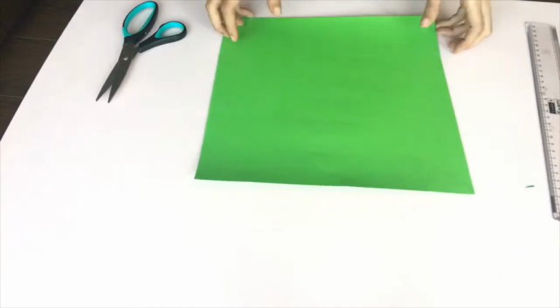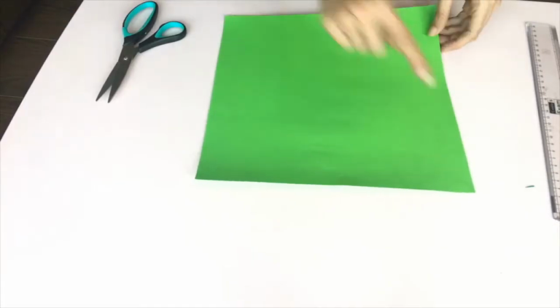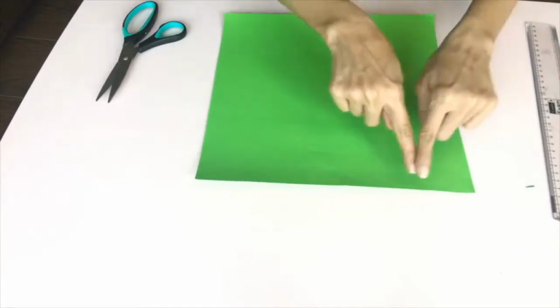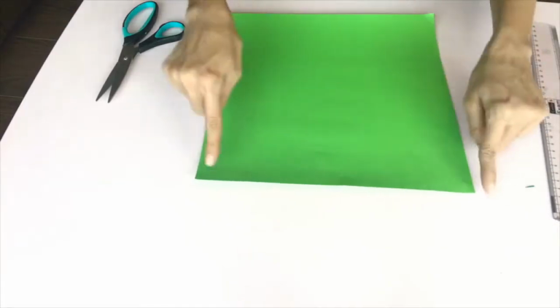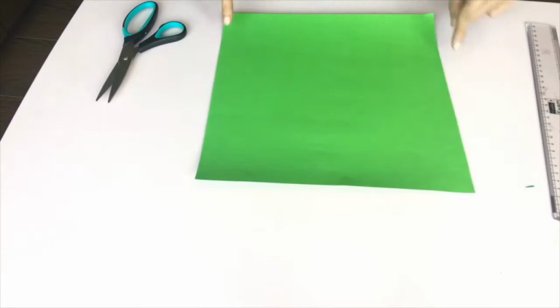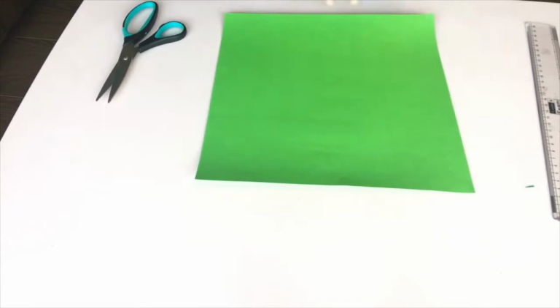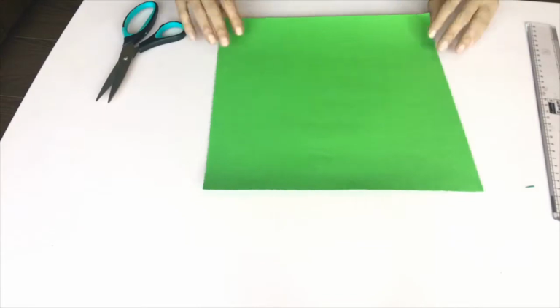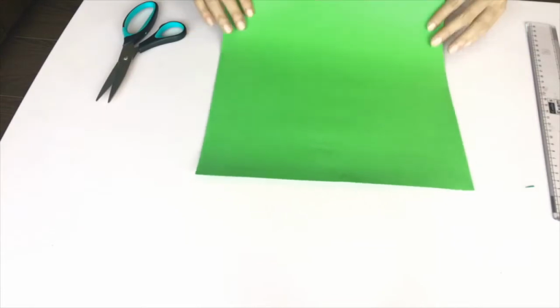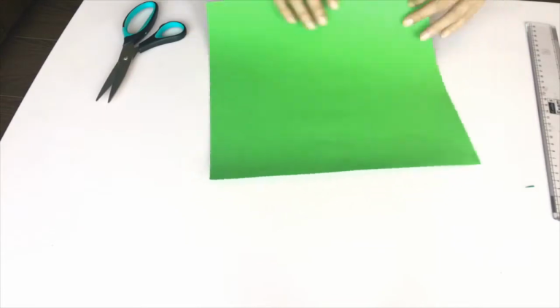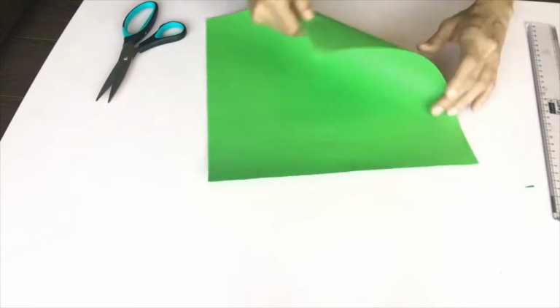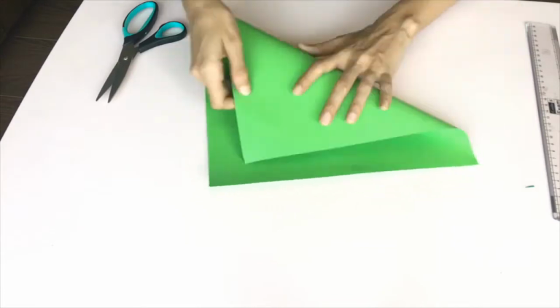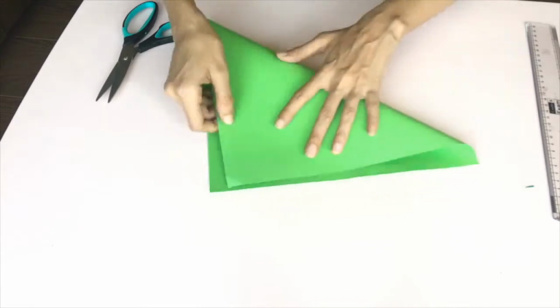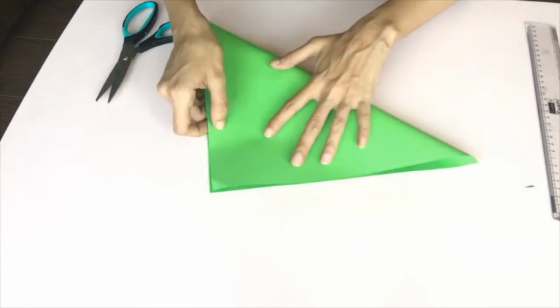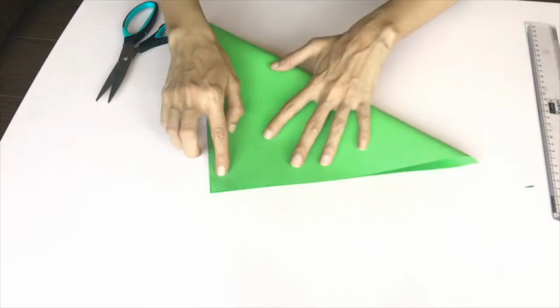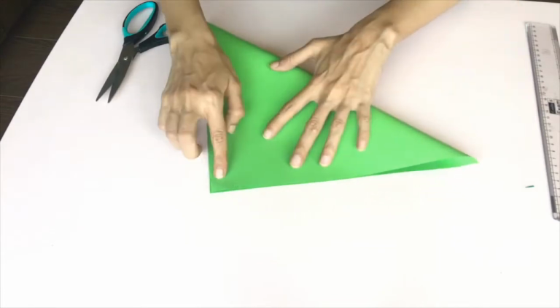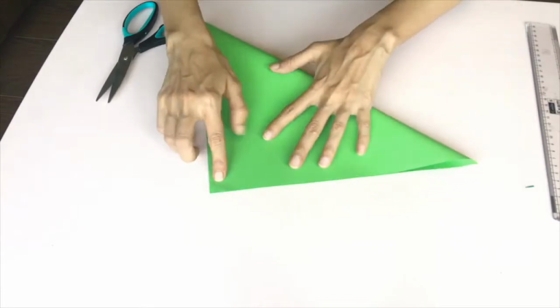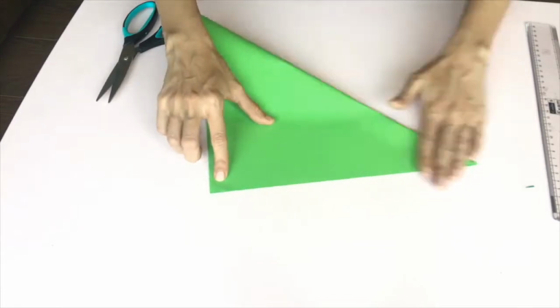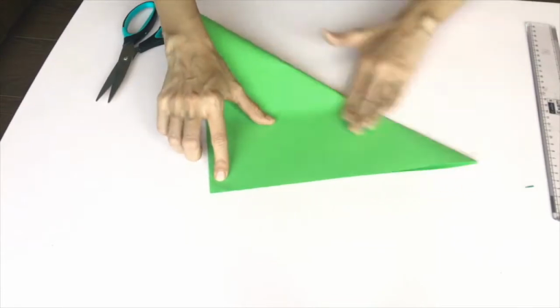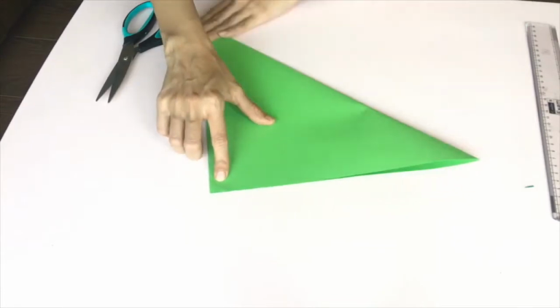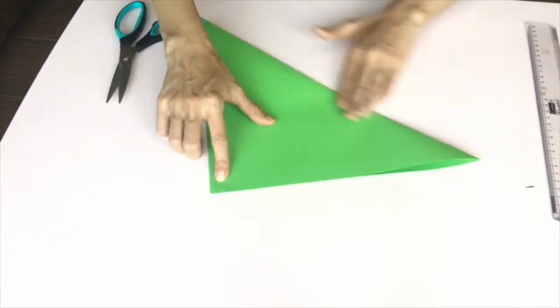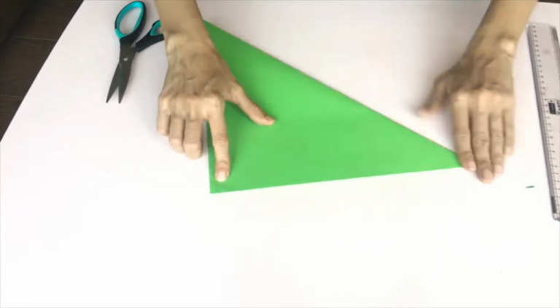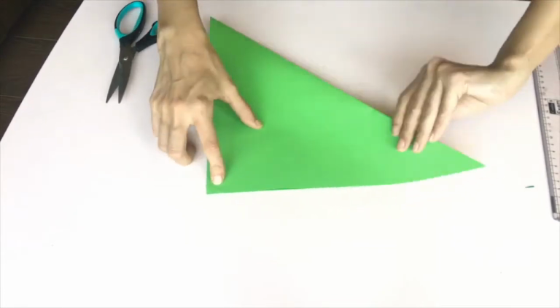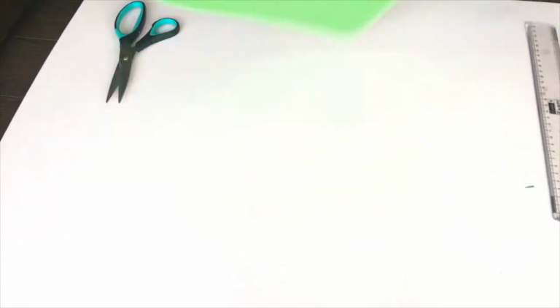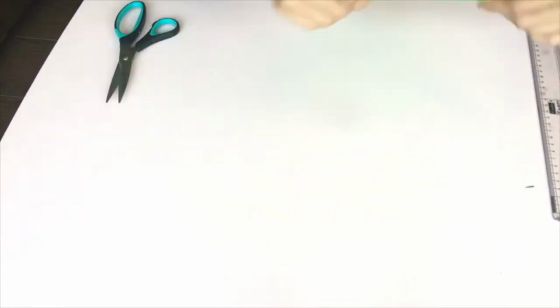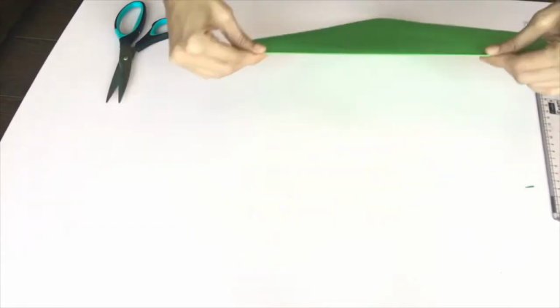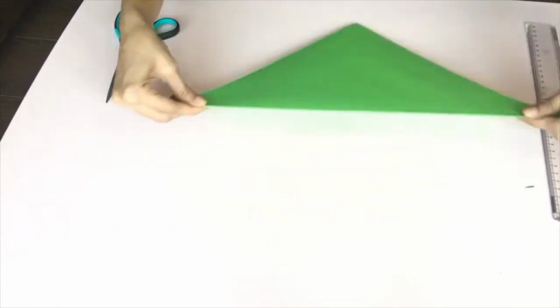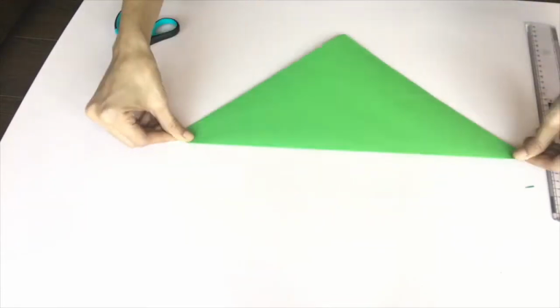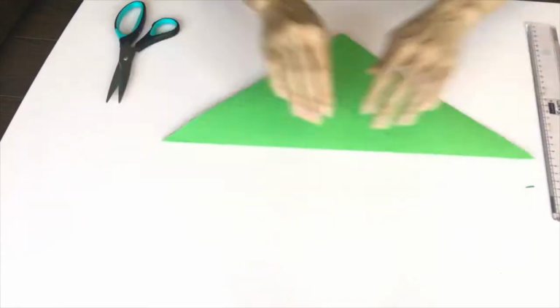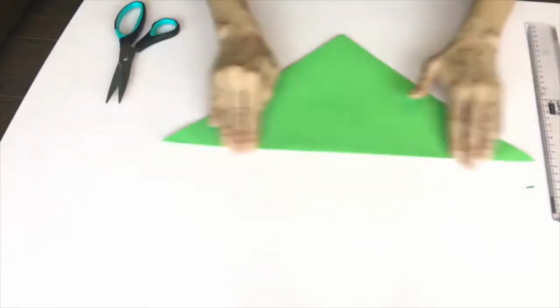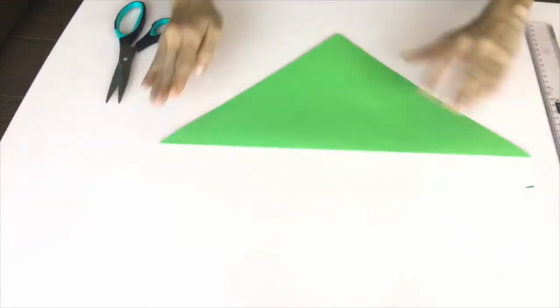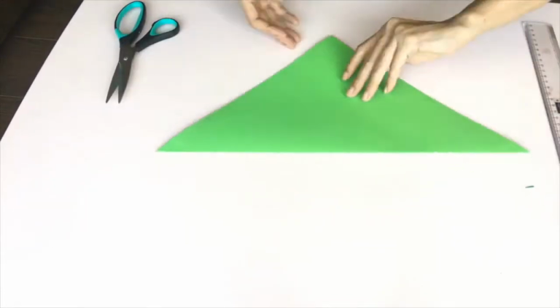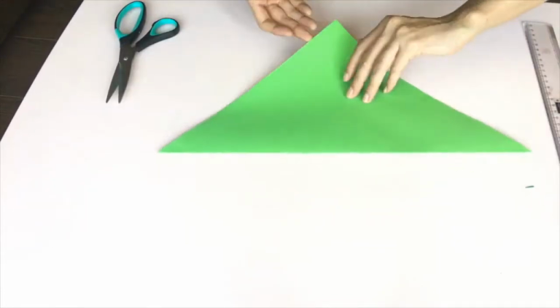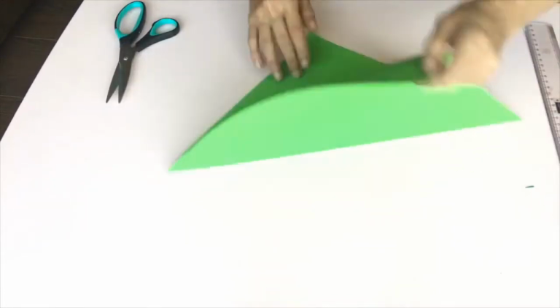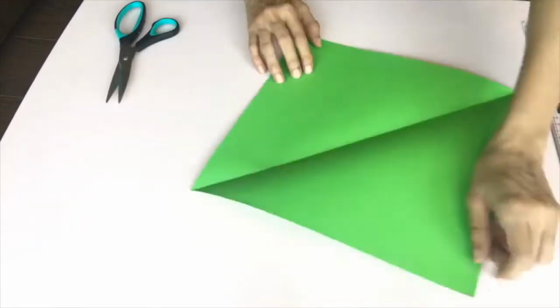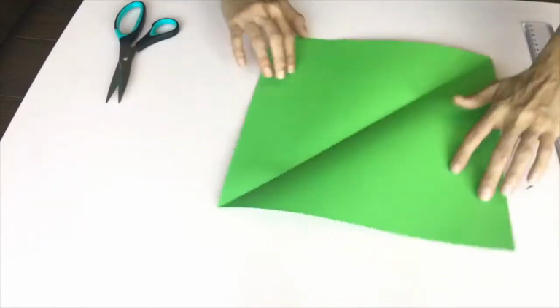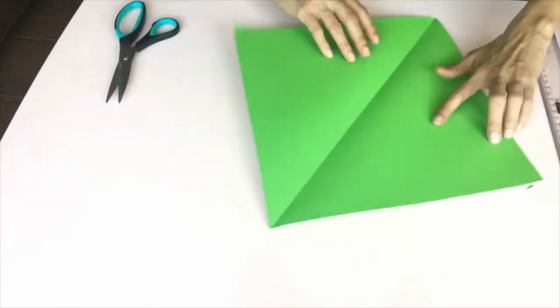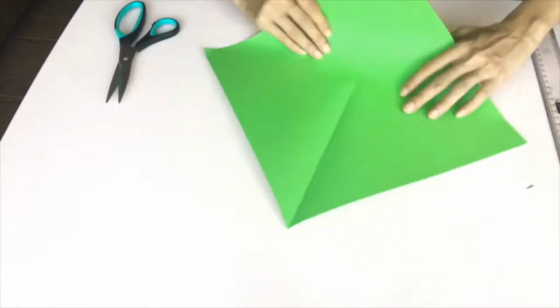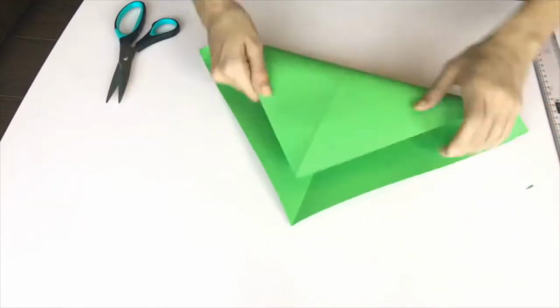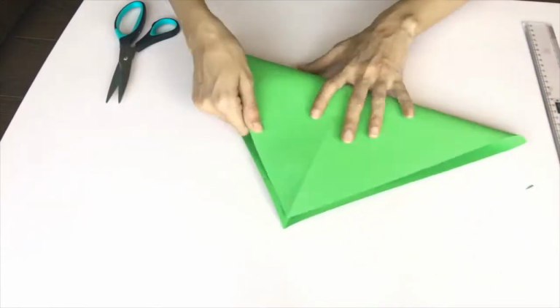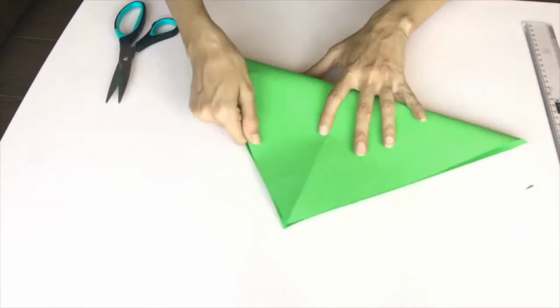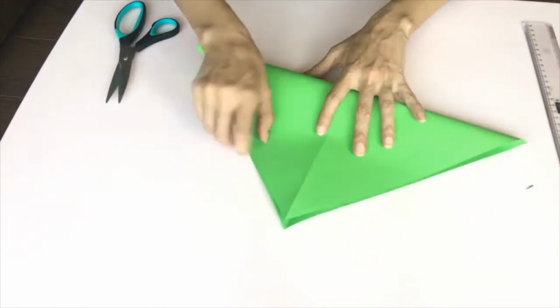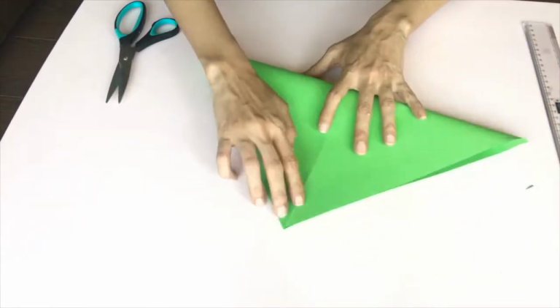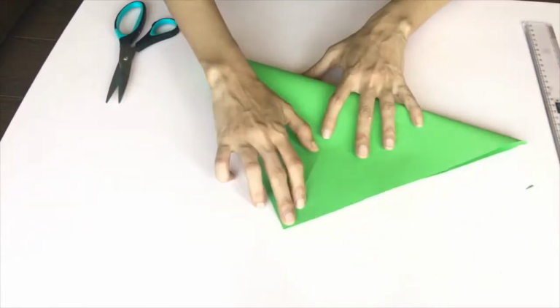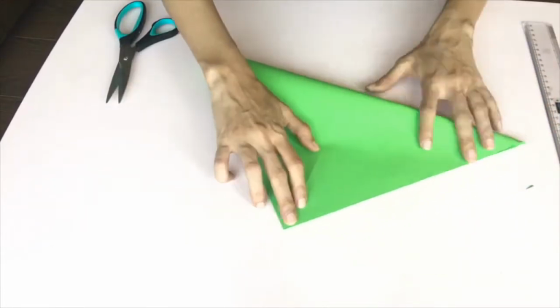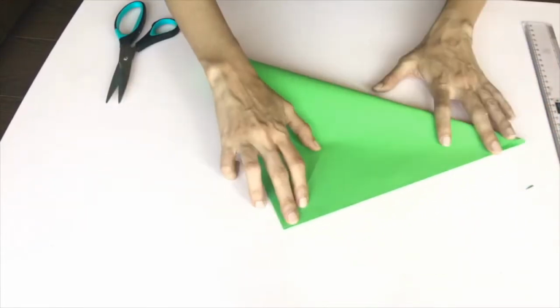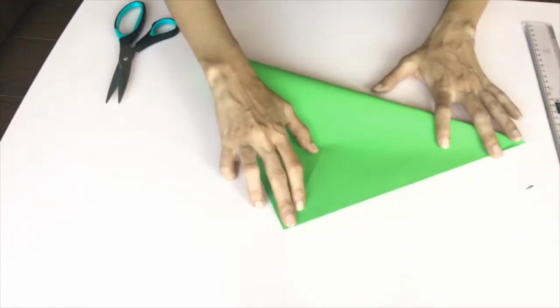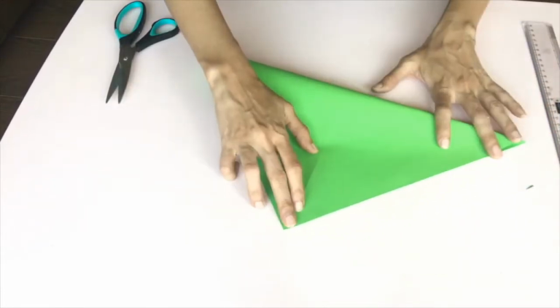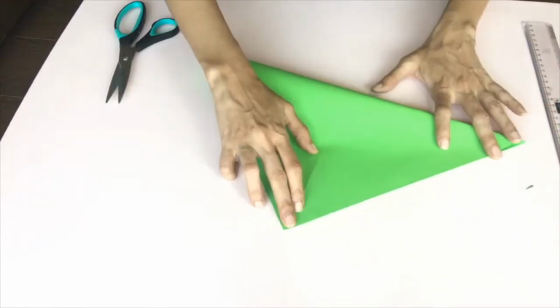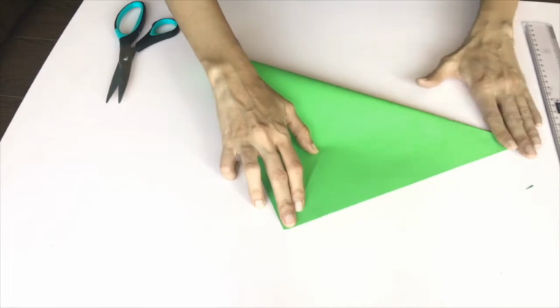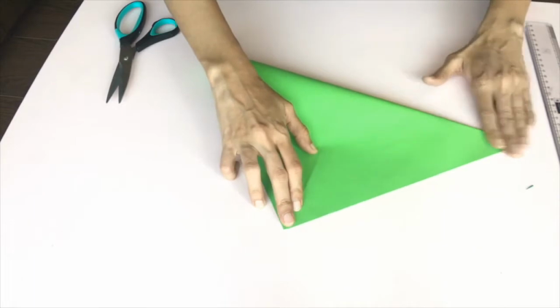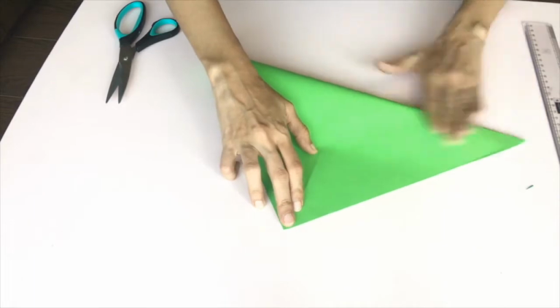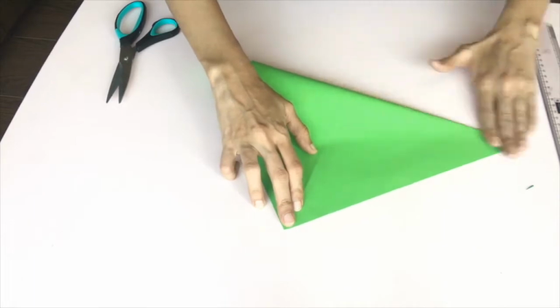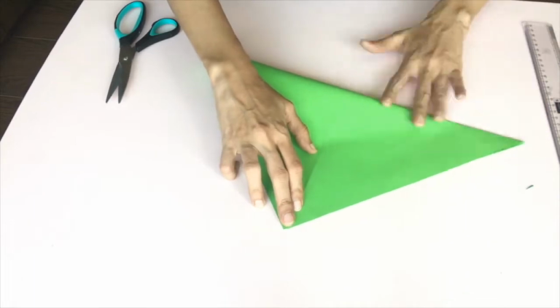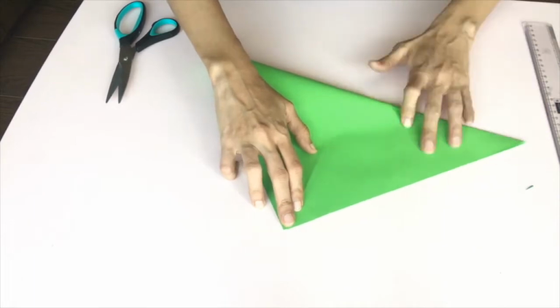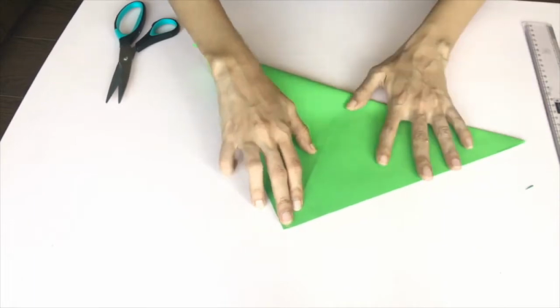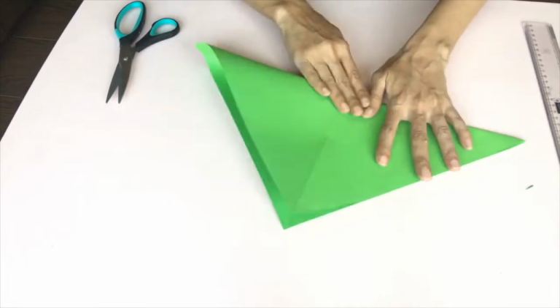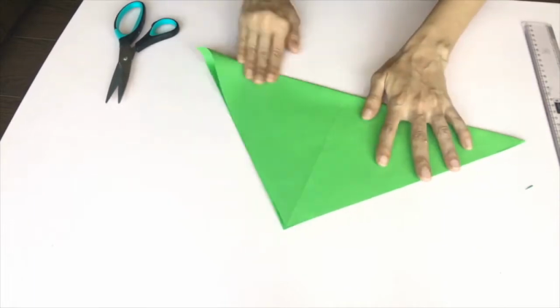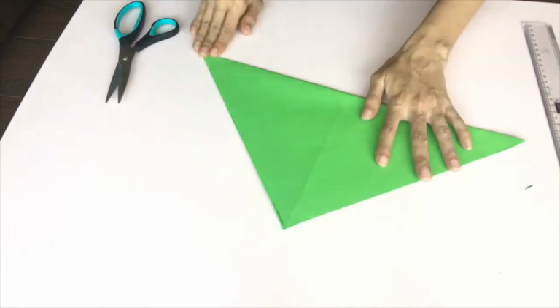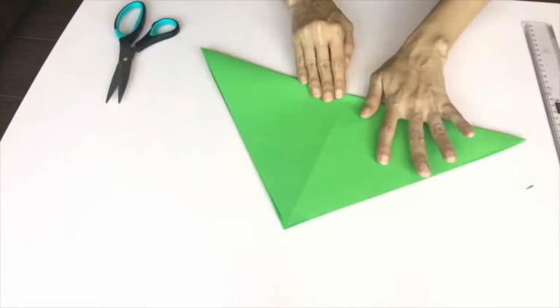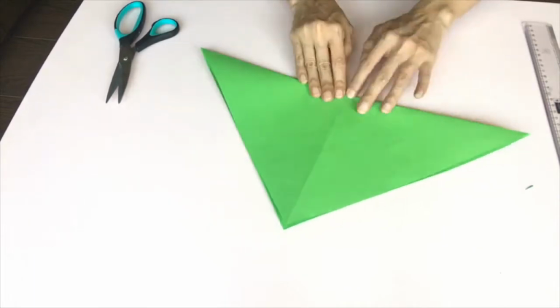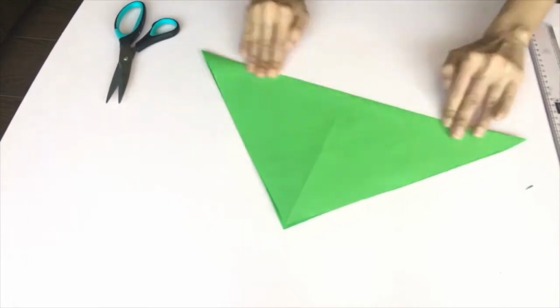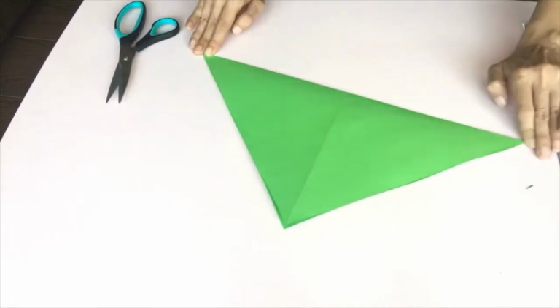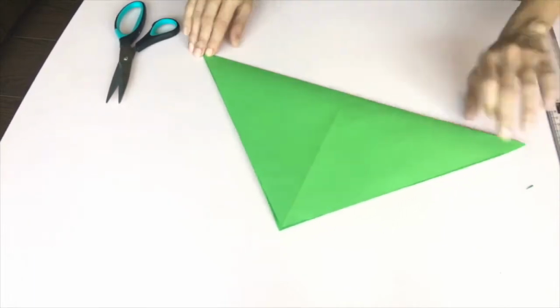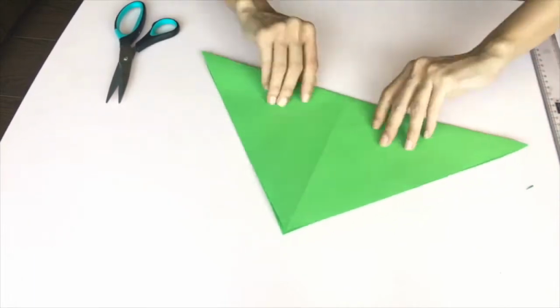Hi everyone, so we are making origami Christmas trees today and all you need for it is a square piece of paper and scissors.